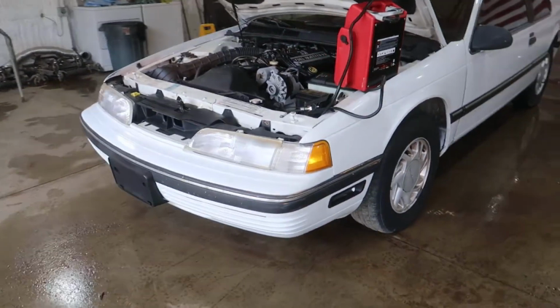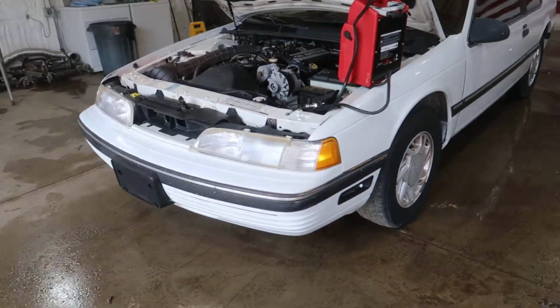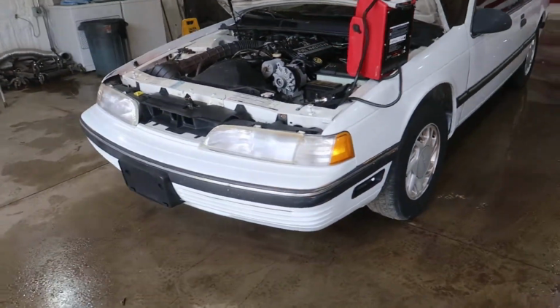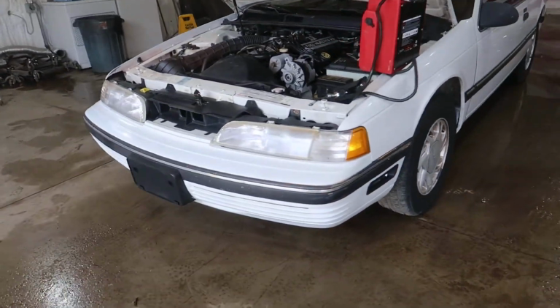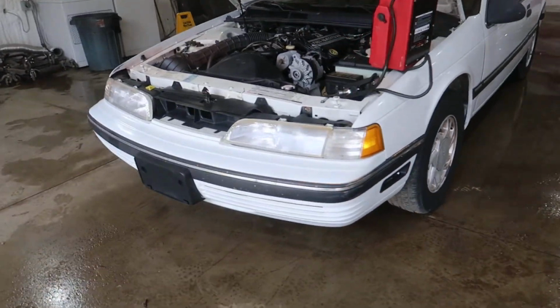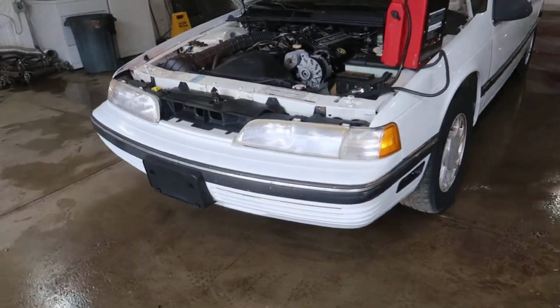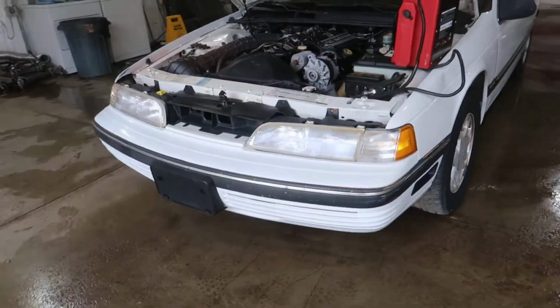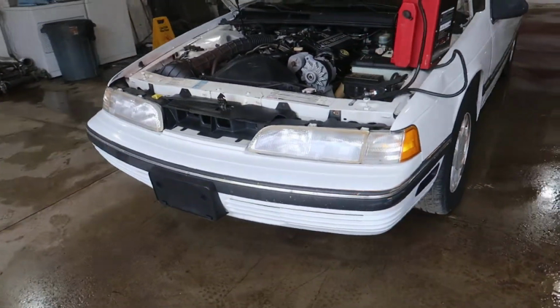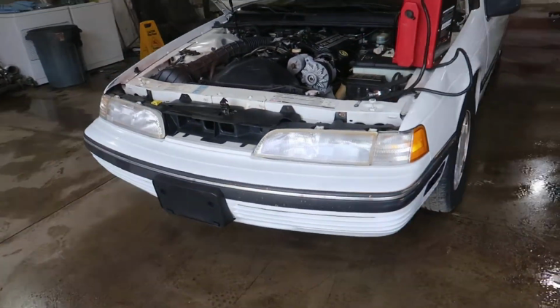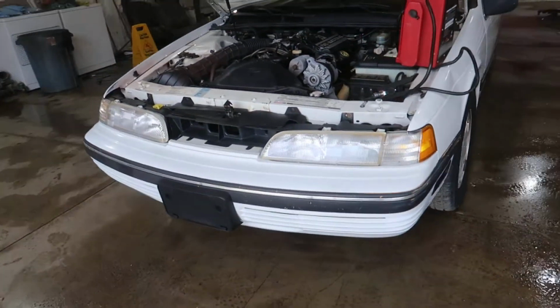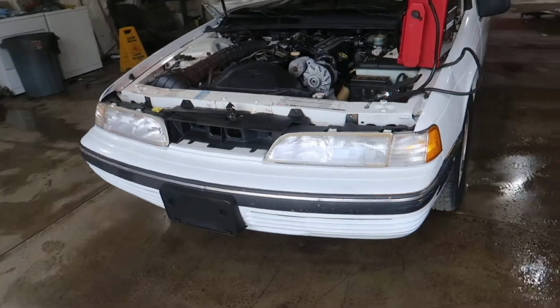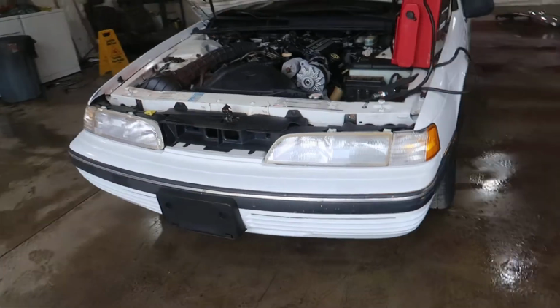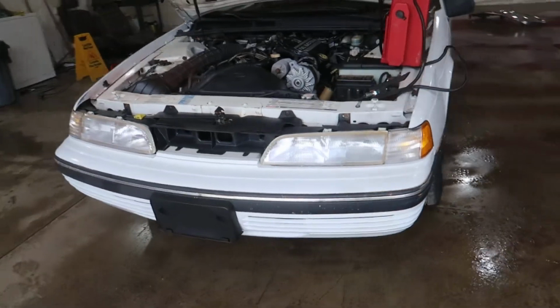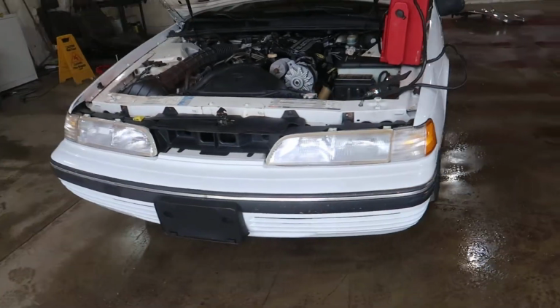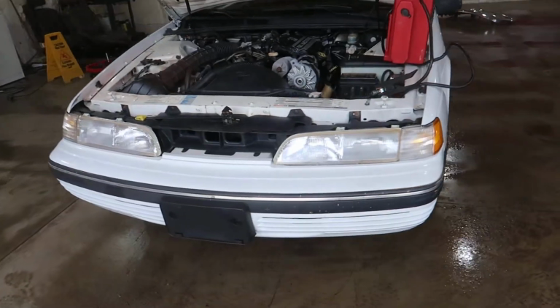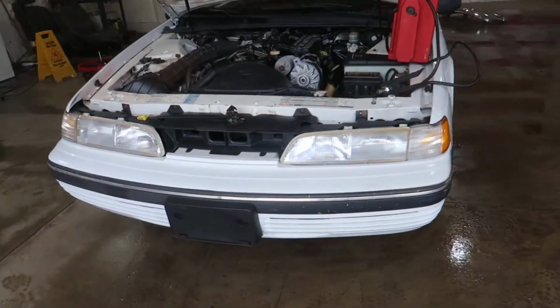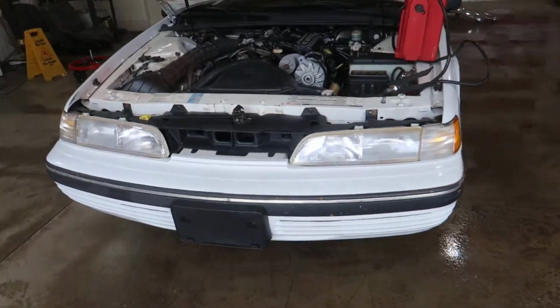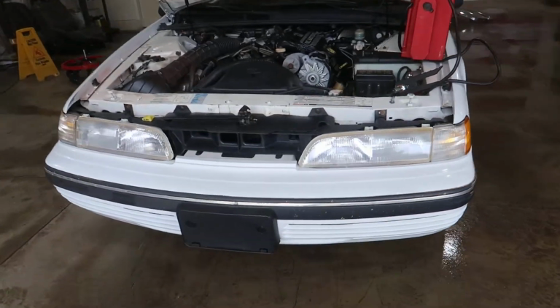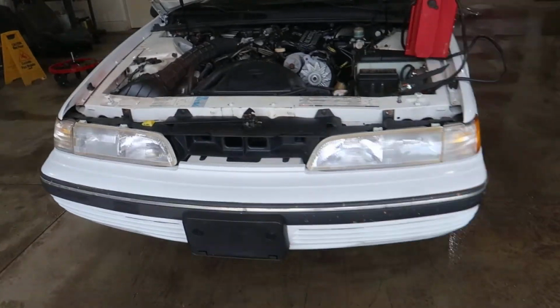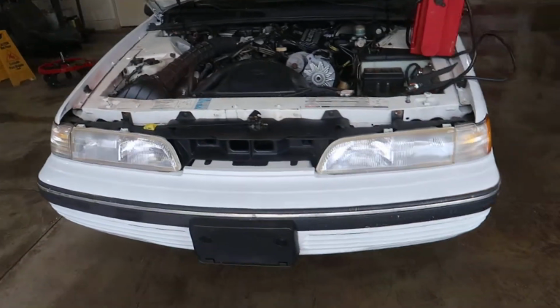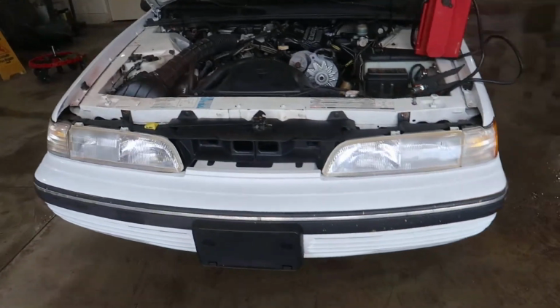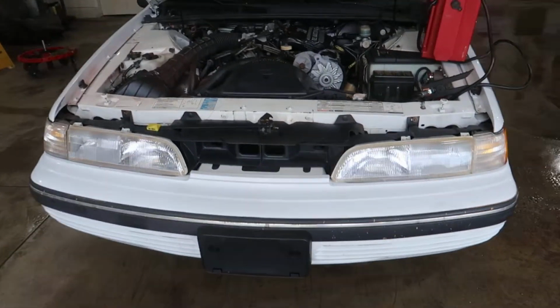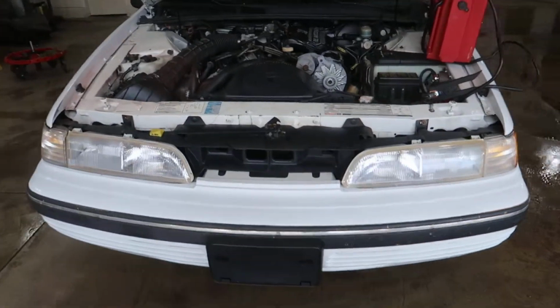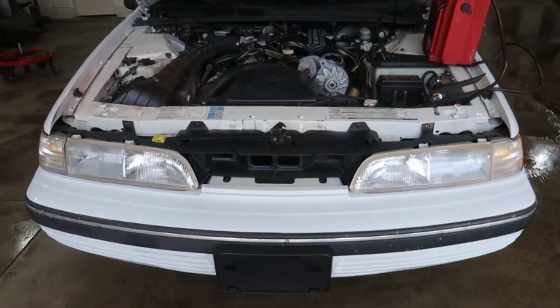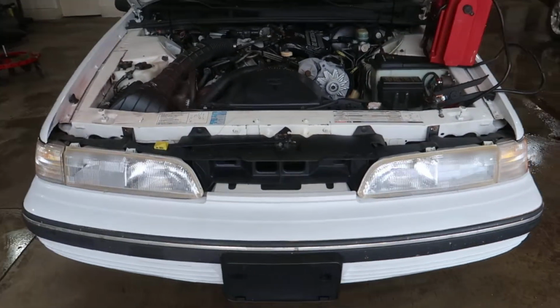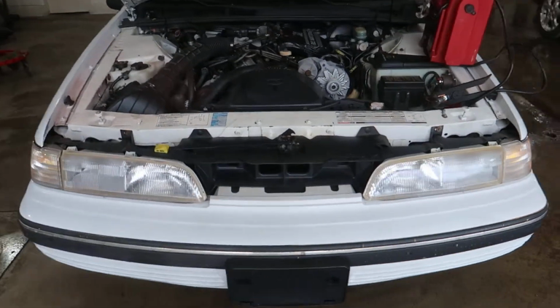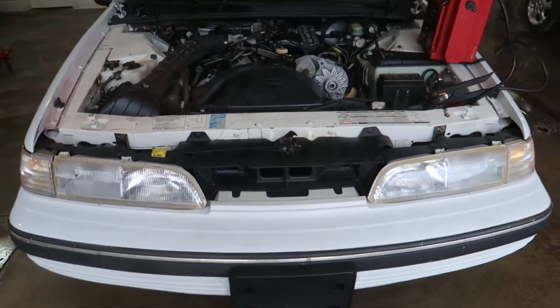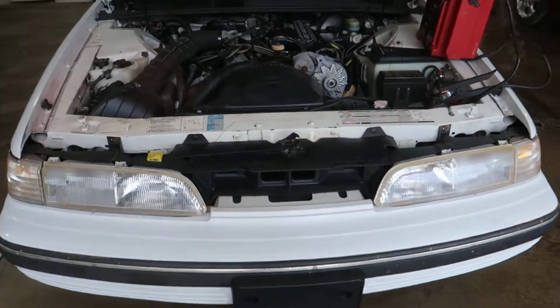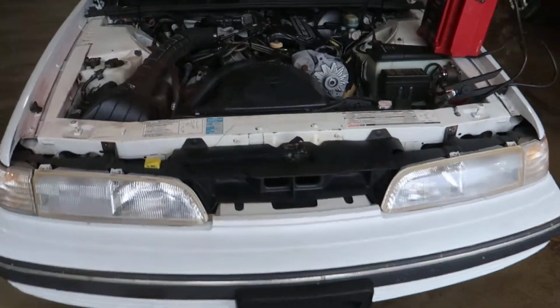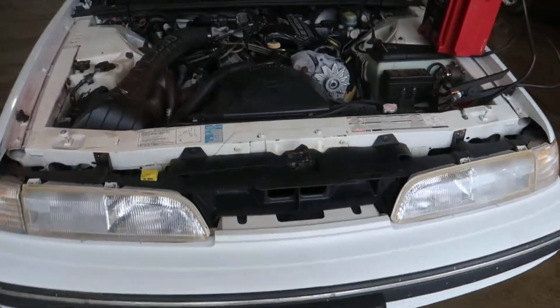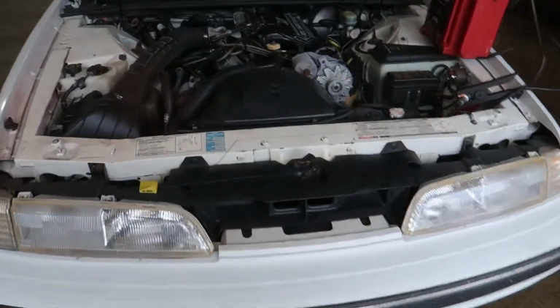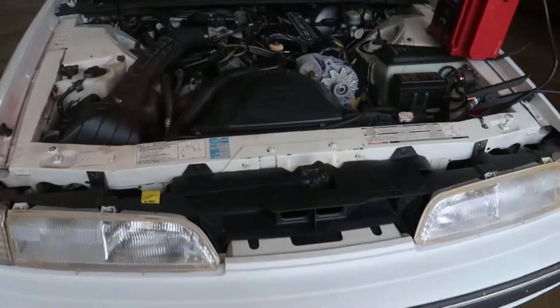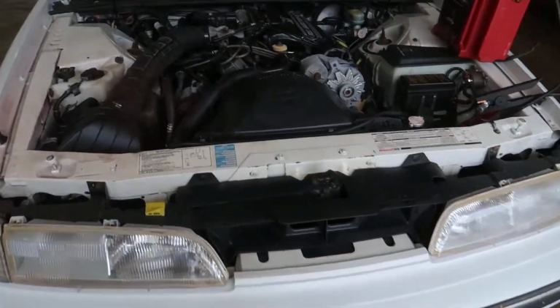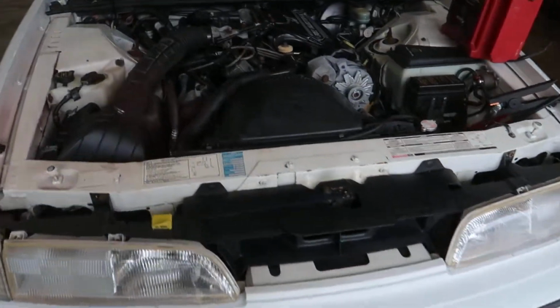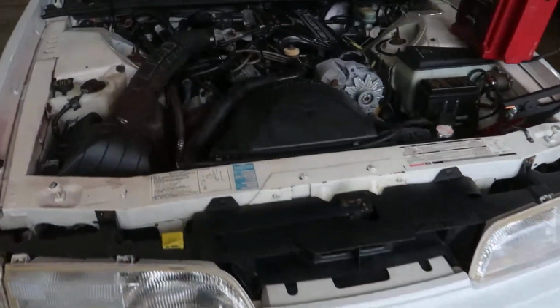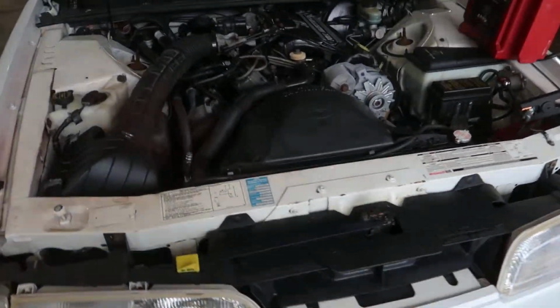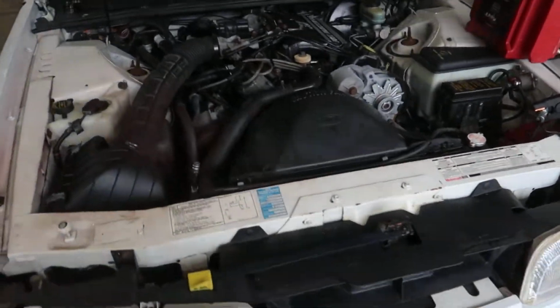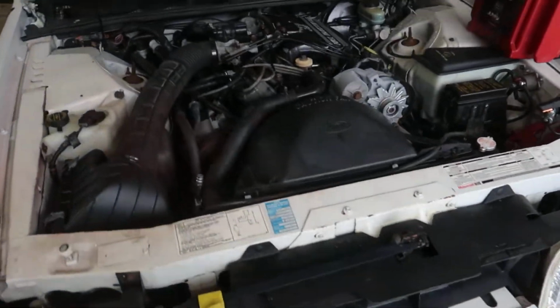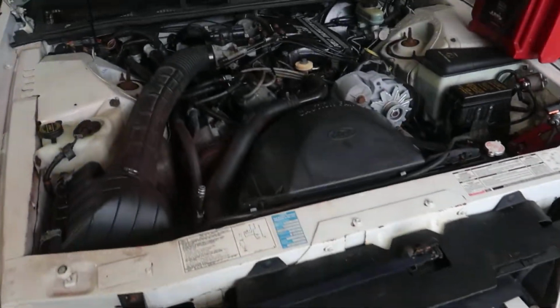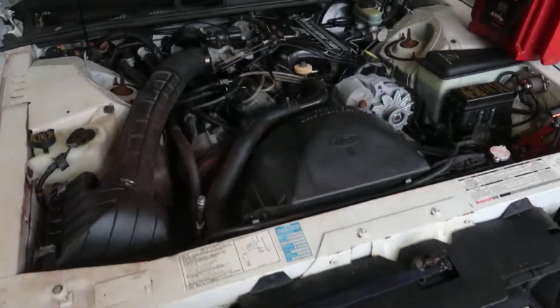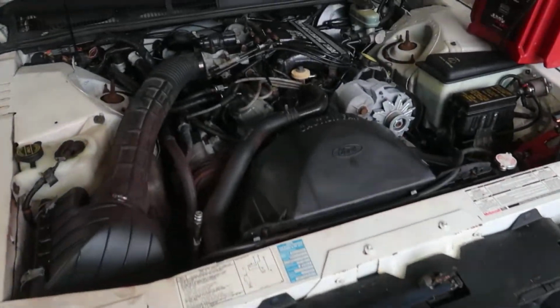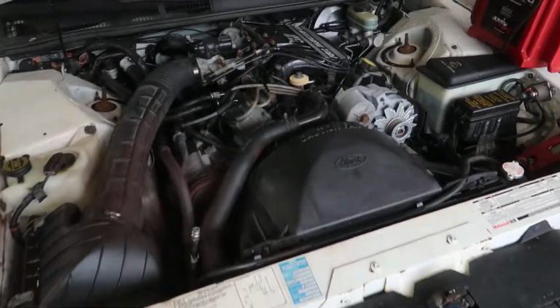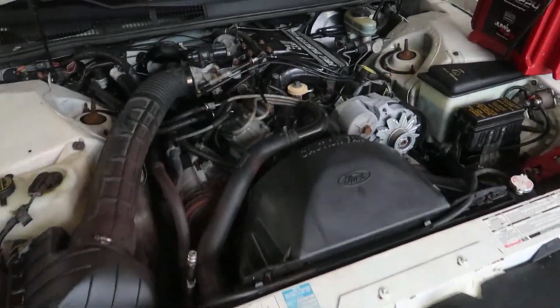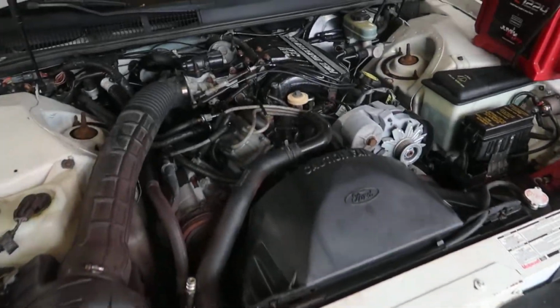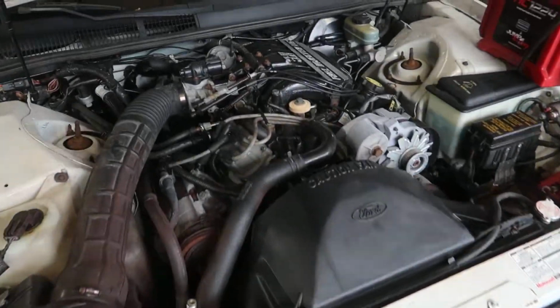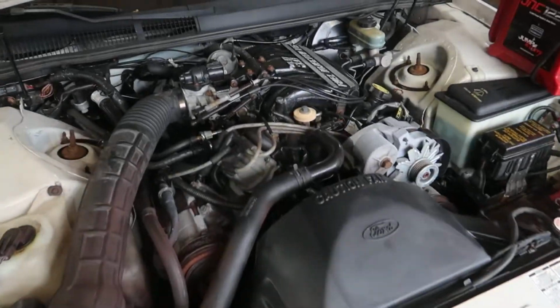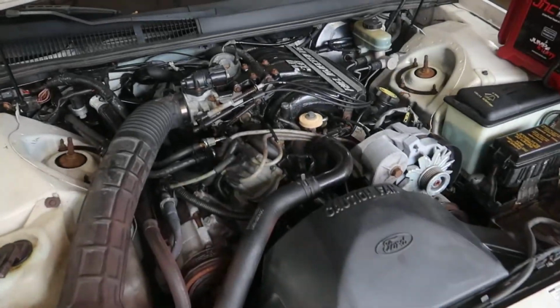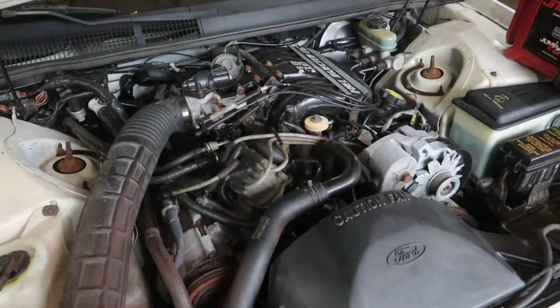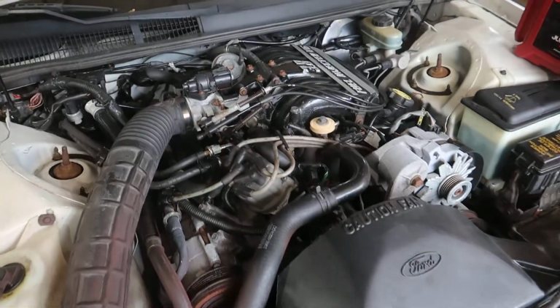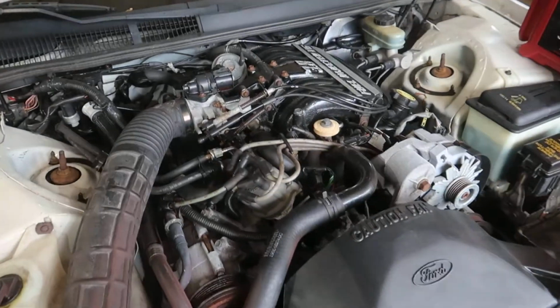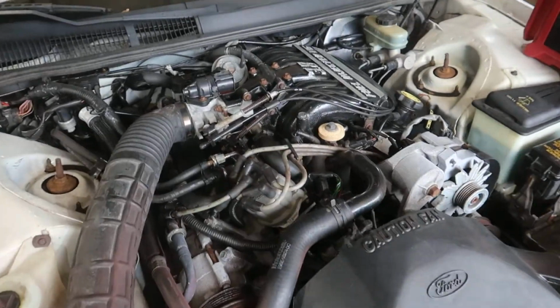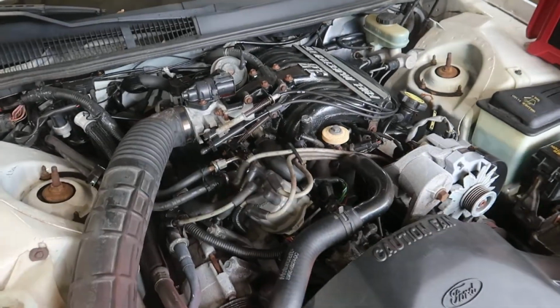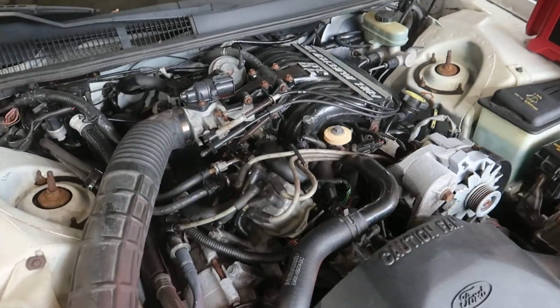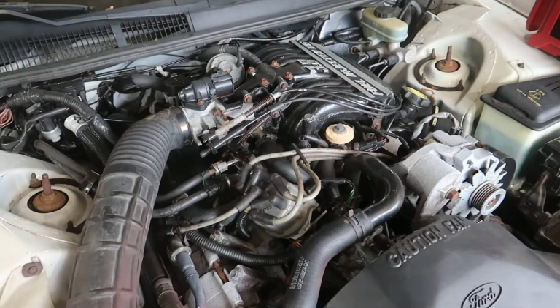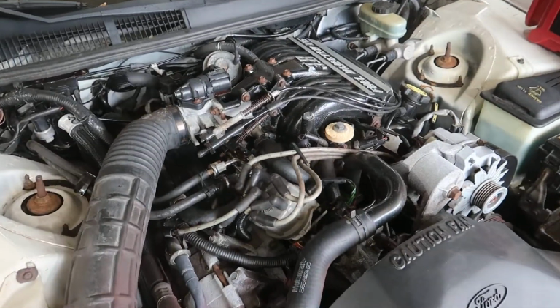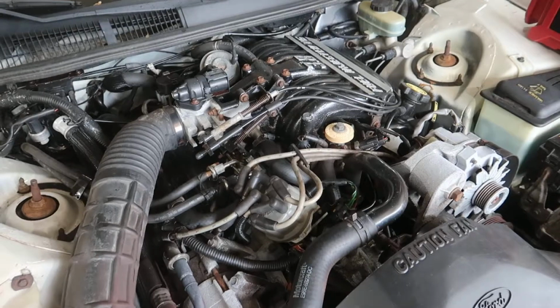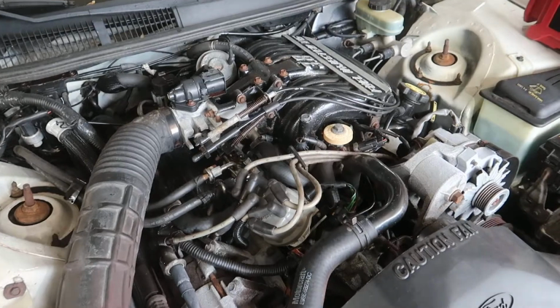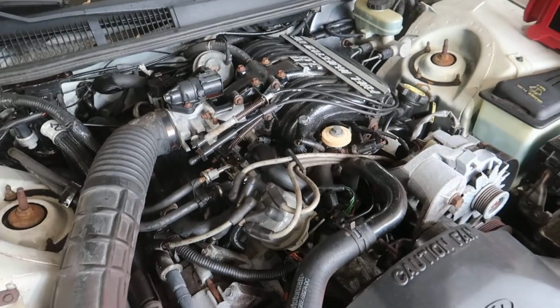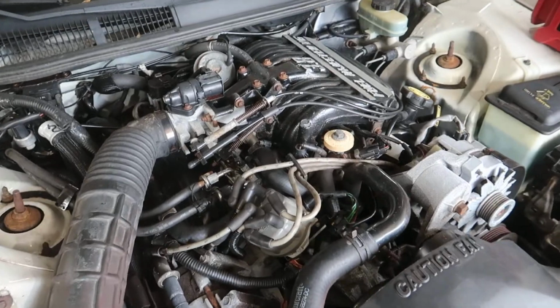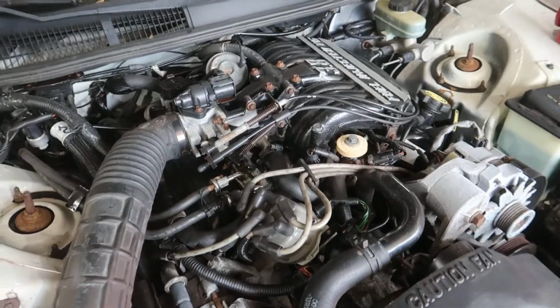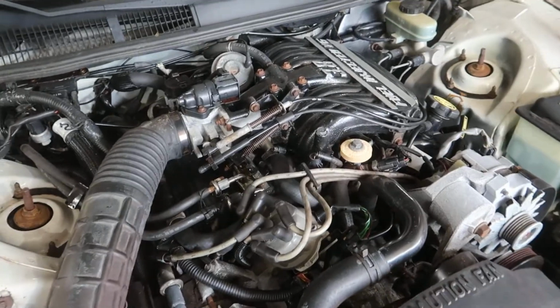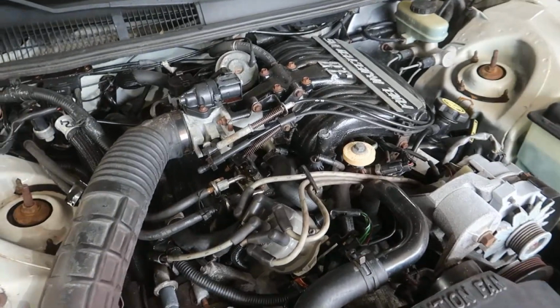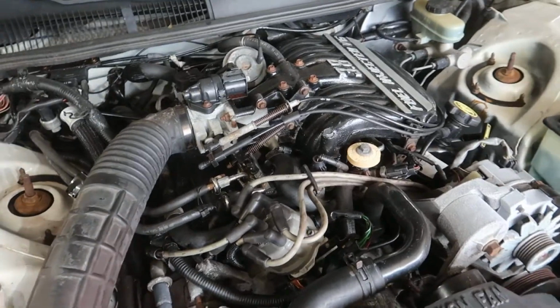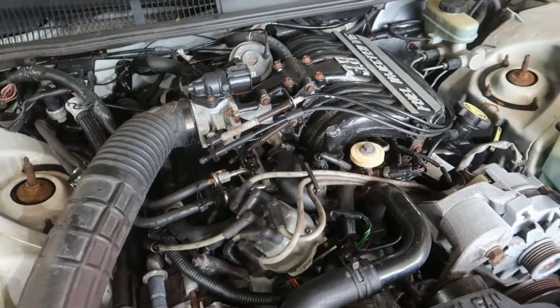Lots of nice pieces on this one. Just a little over 70,000 miles on it. Really nice 3.8 liter.